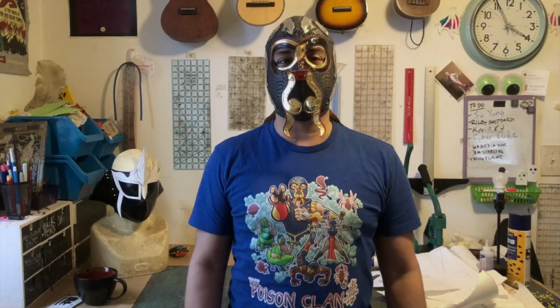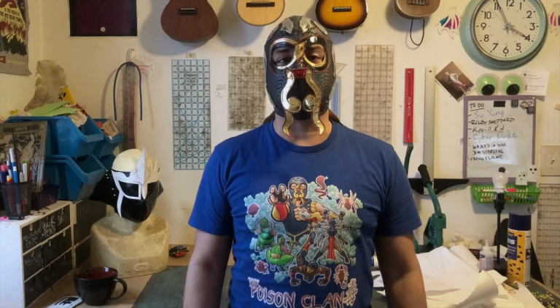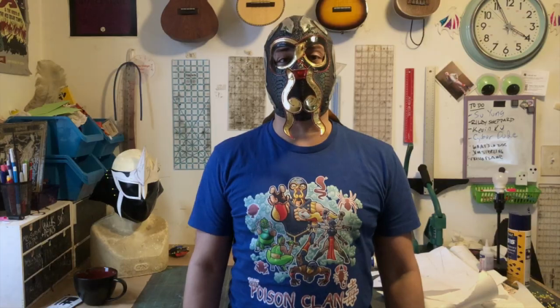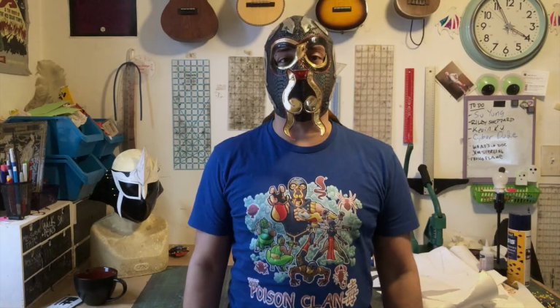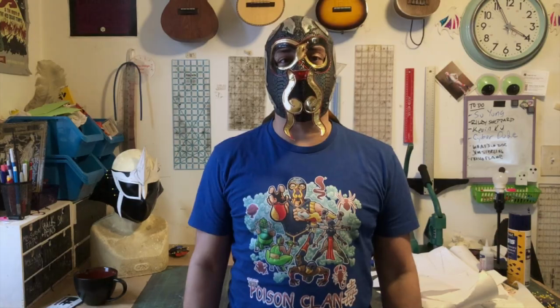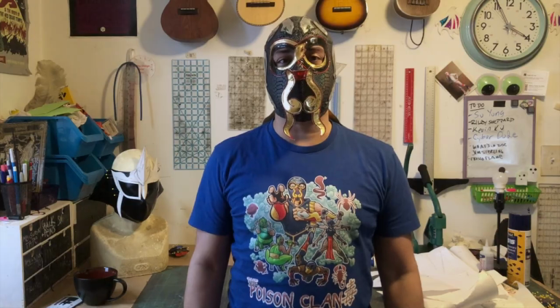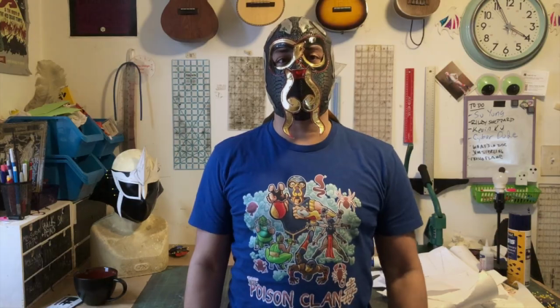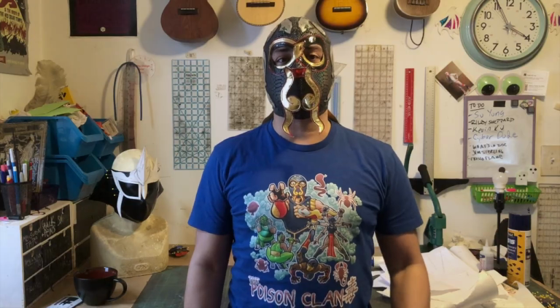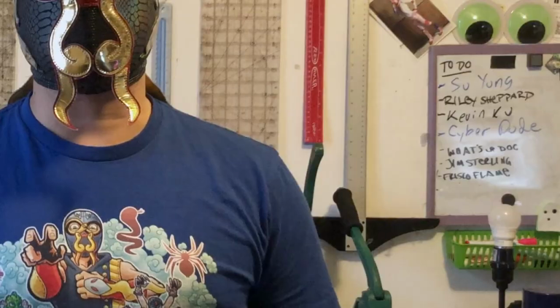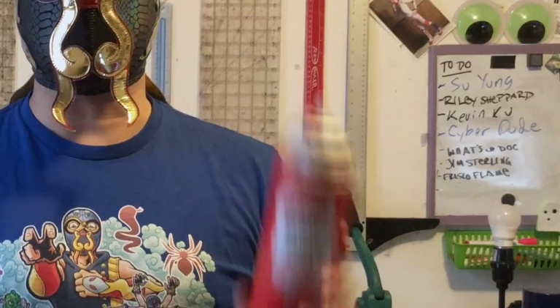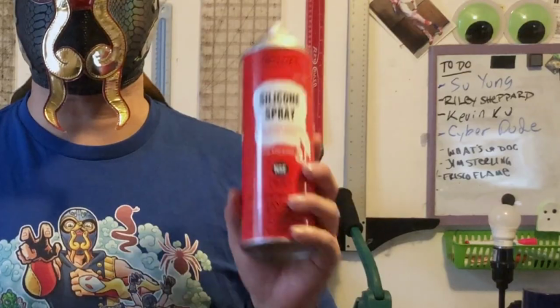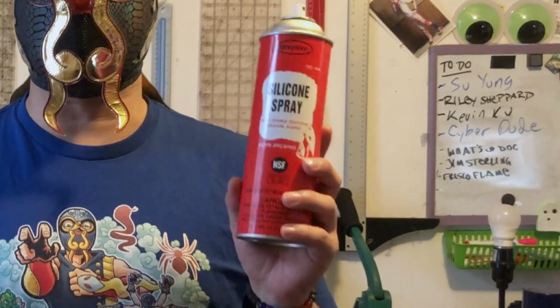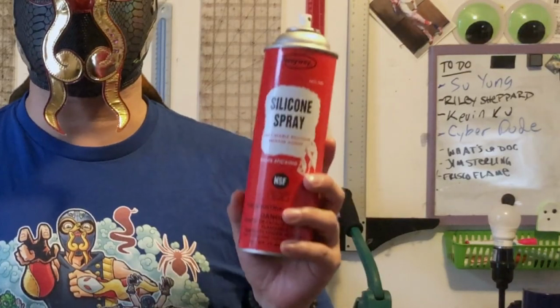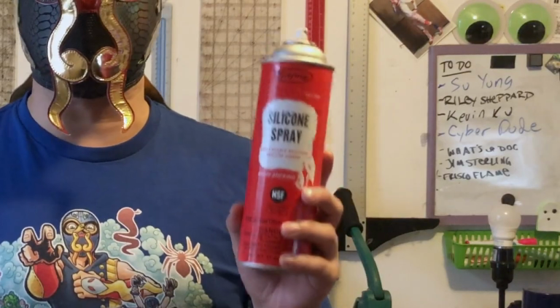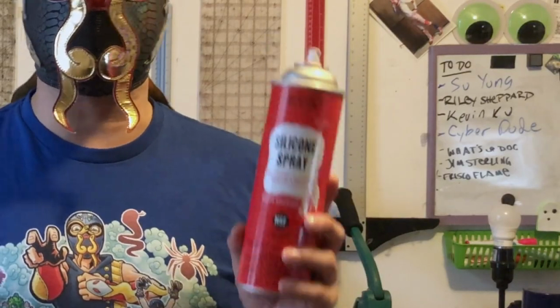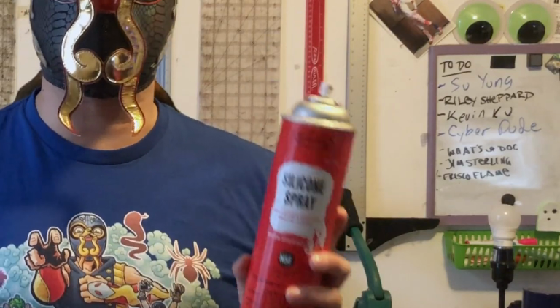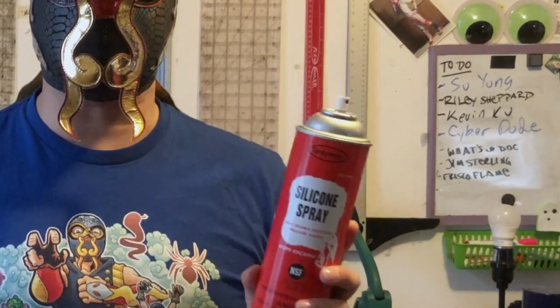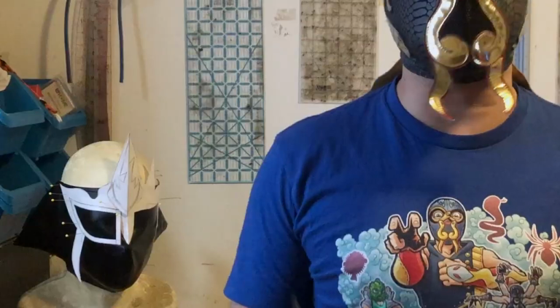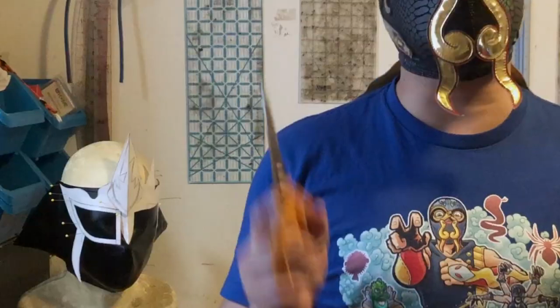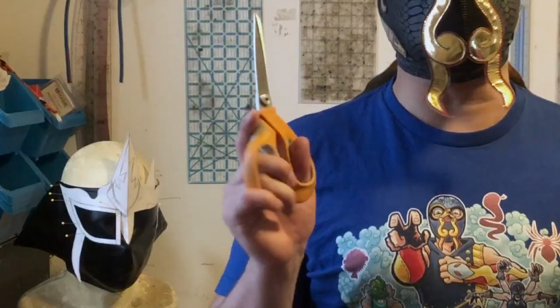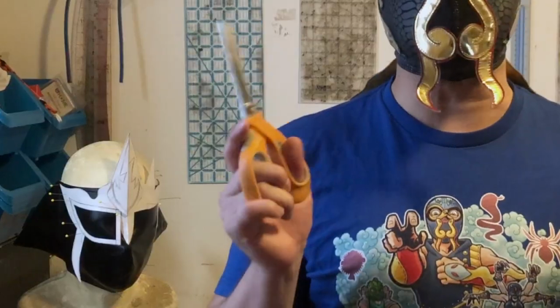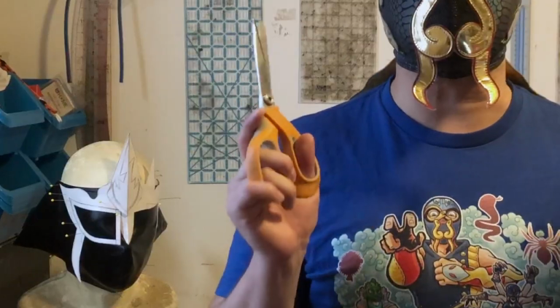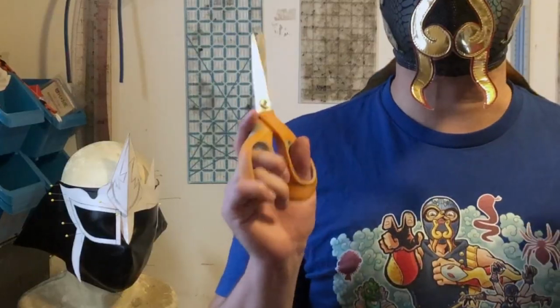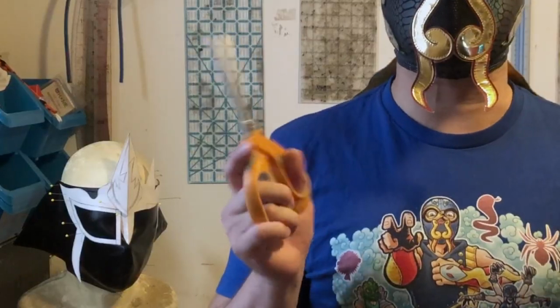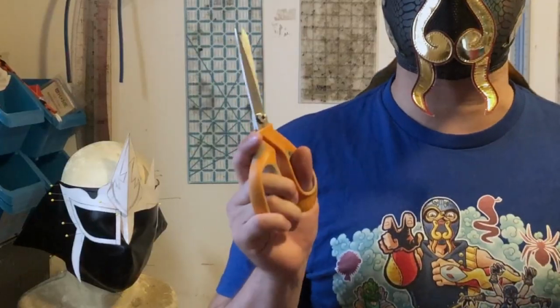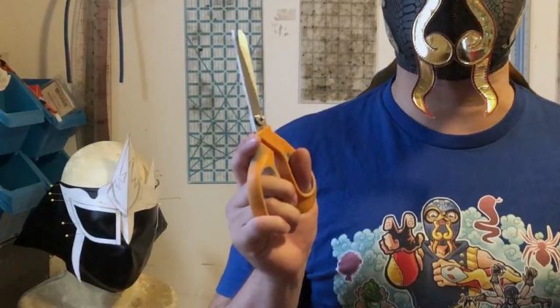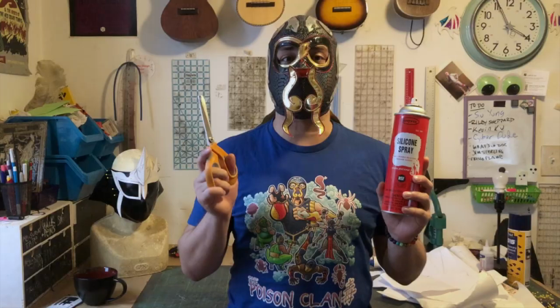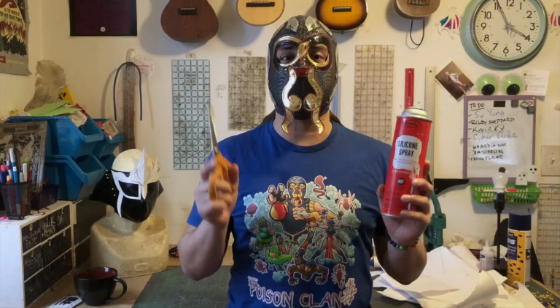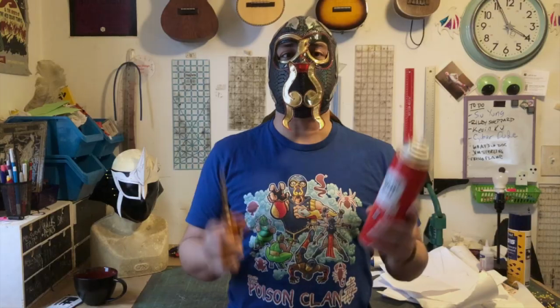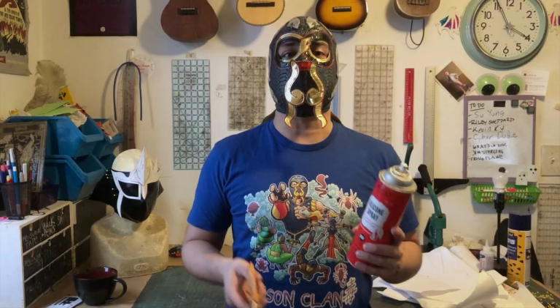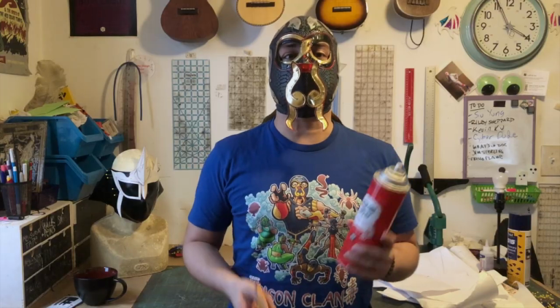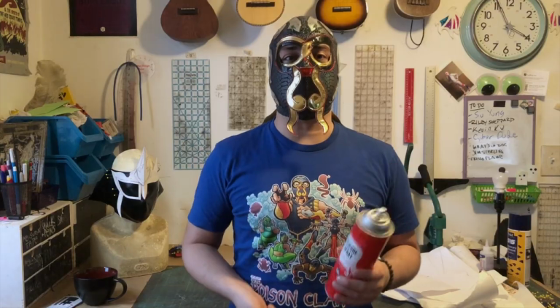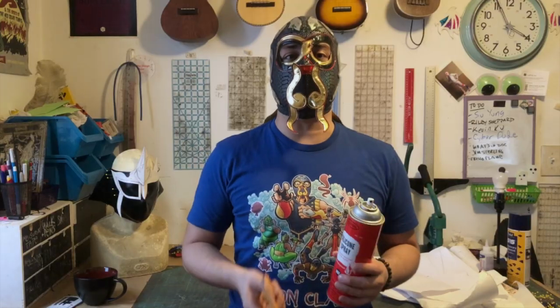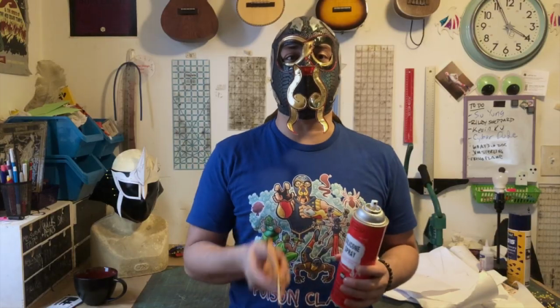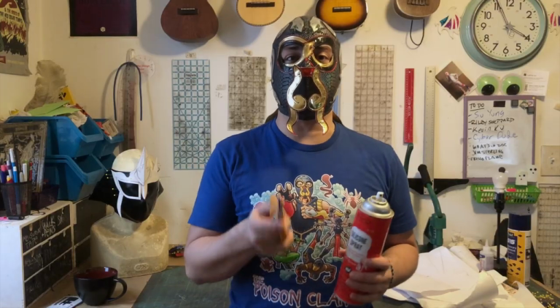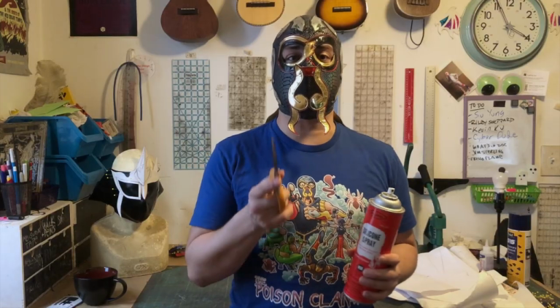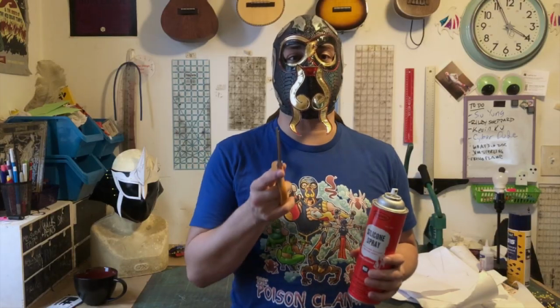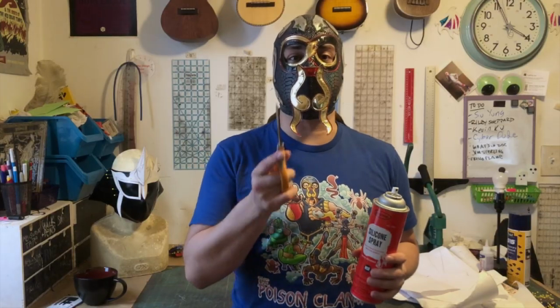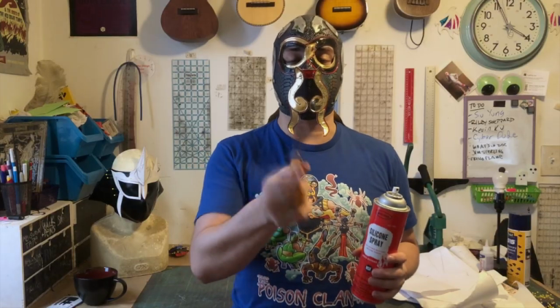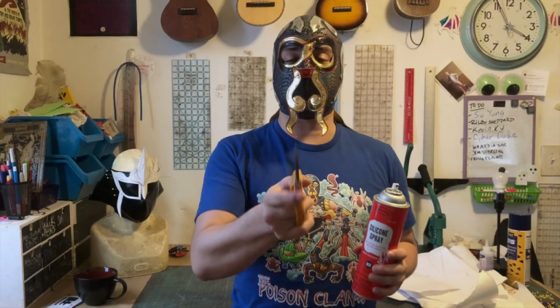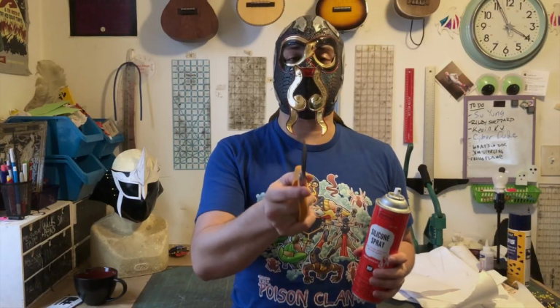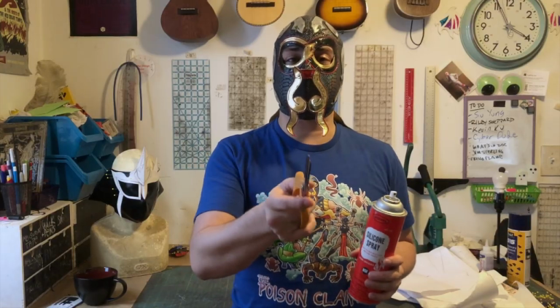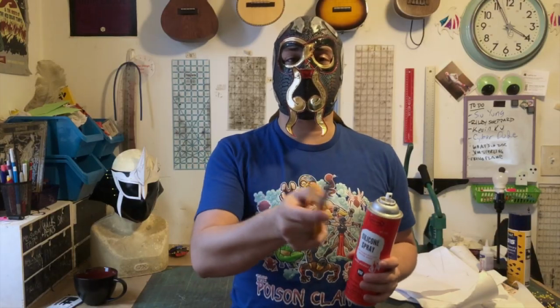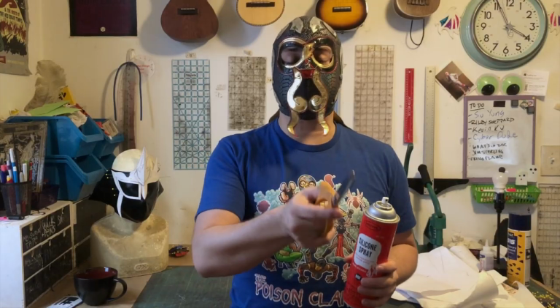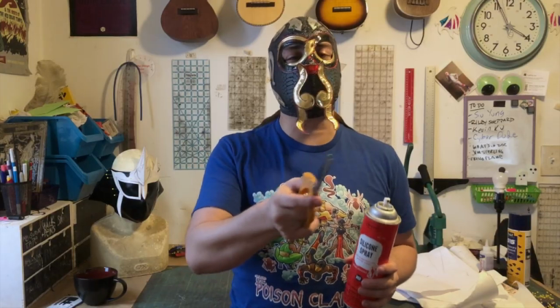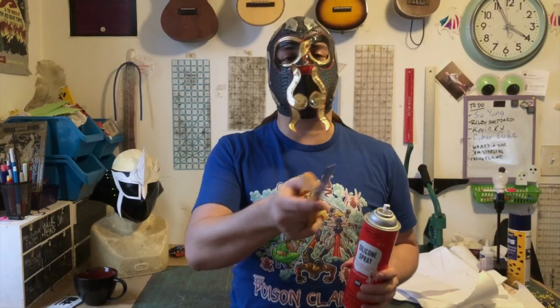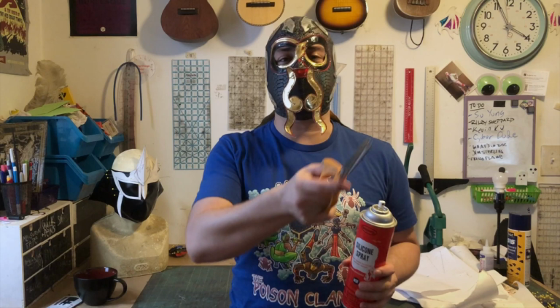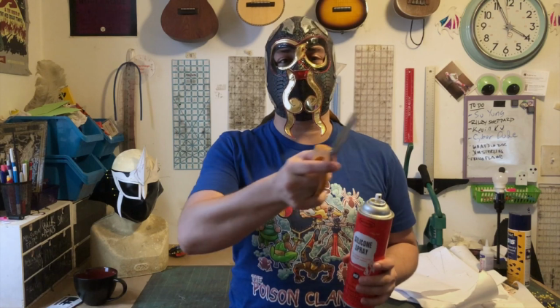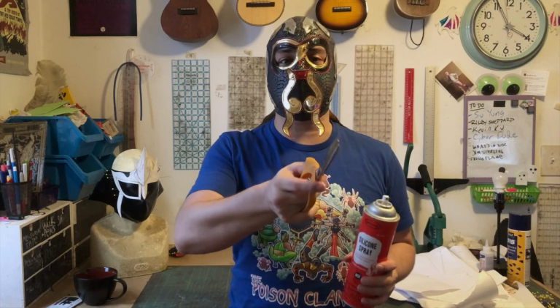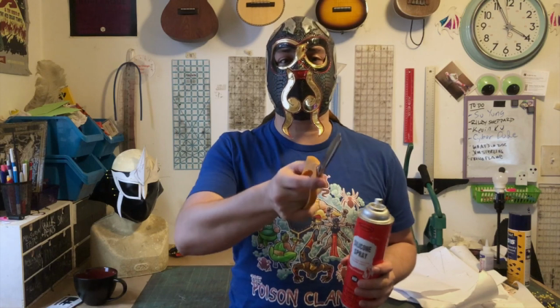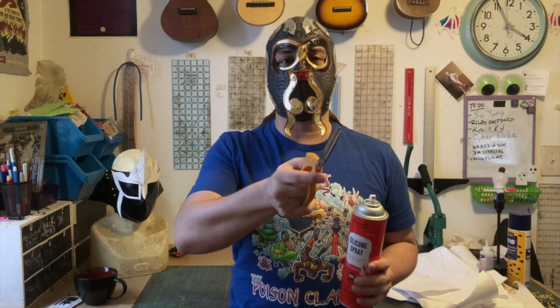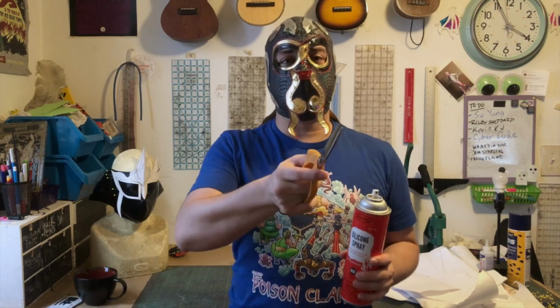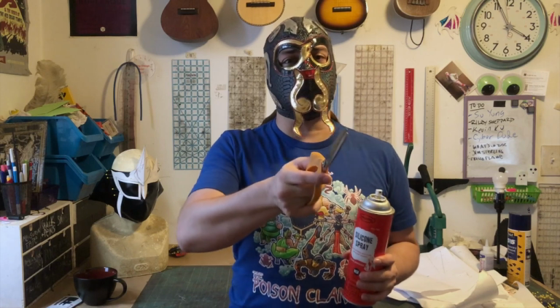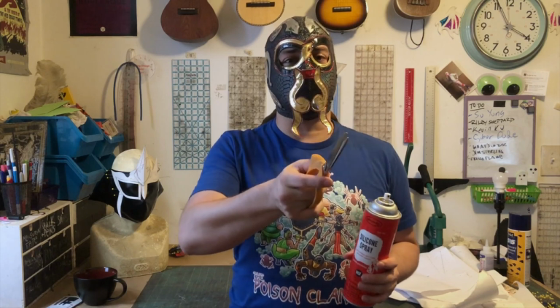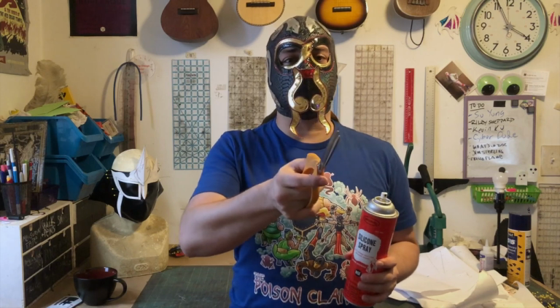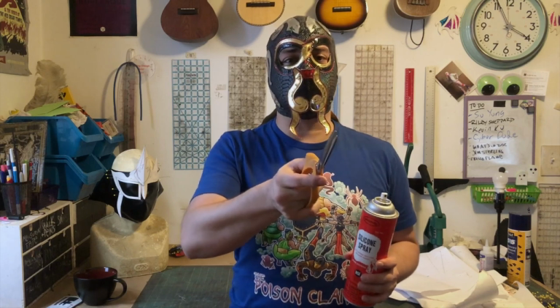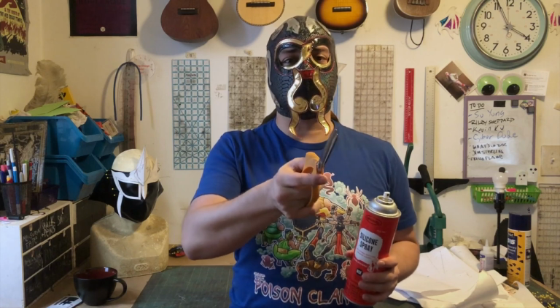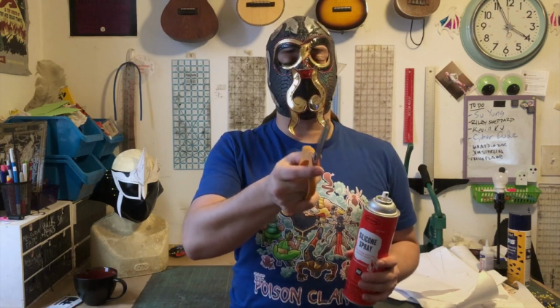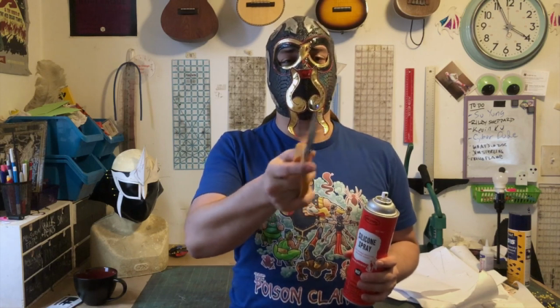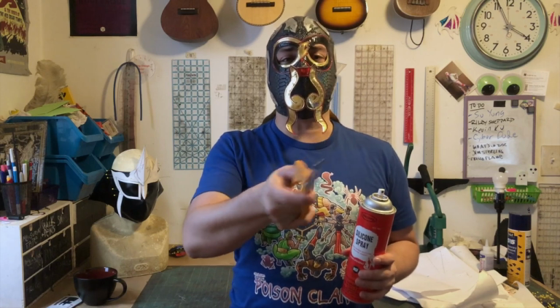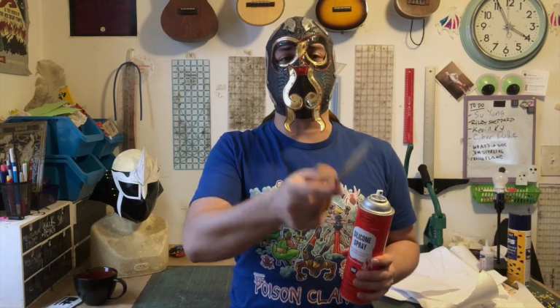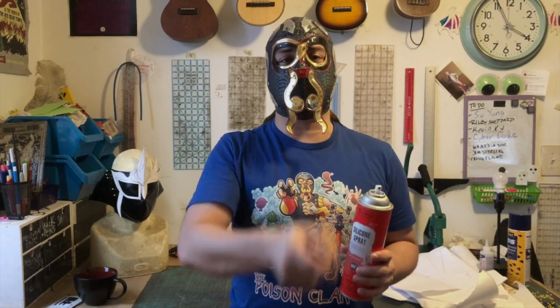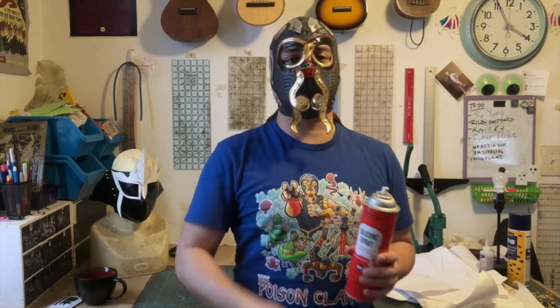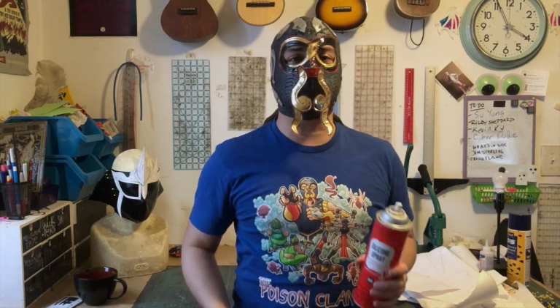So, grab your silicone spray and your scissors. It's time to put some kick pads on your shin parts.